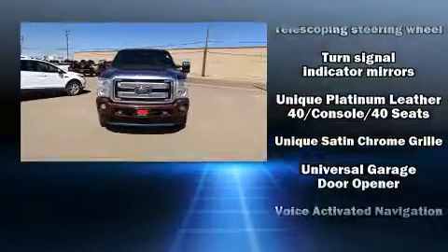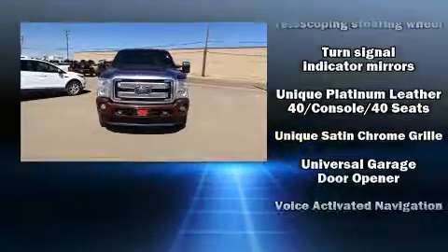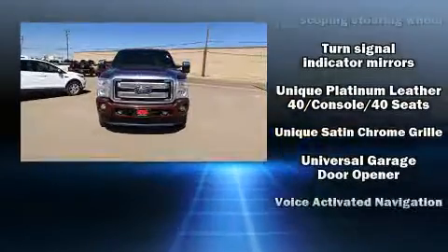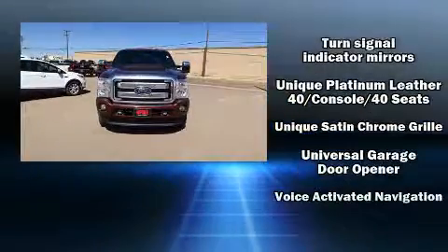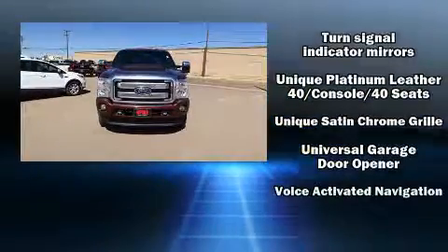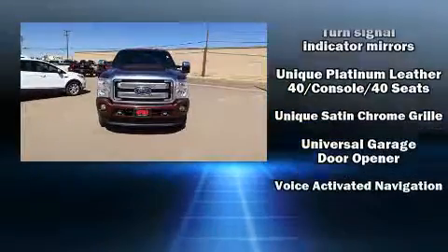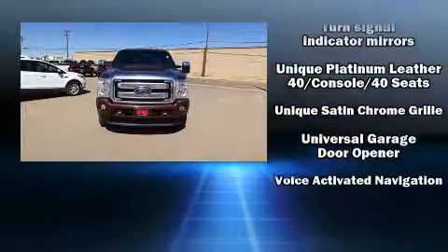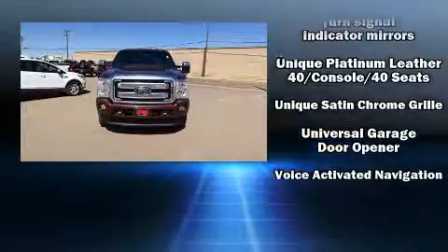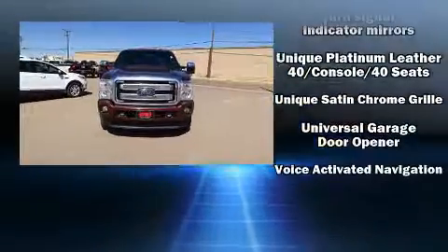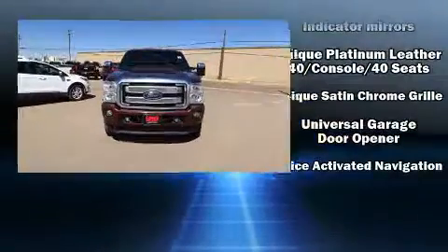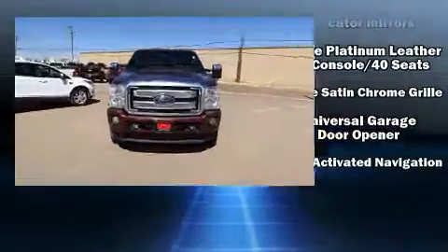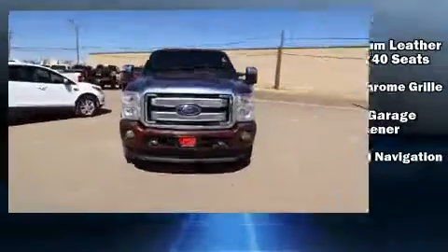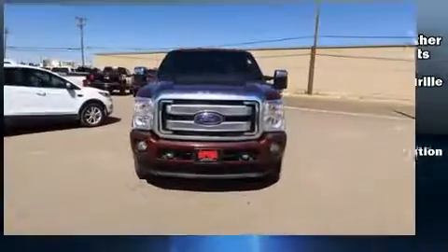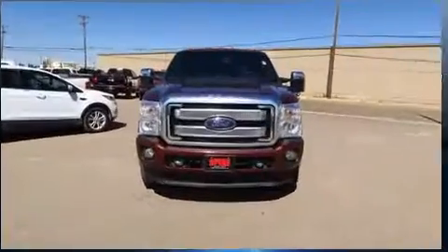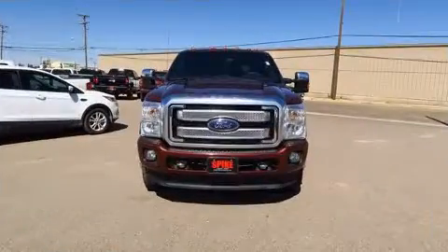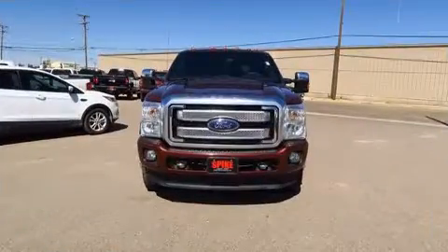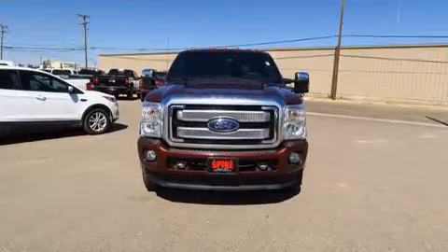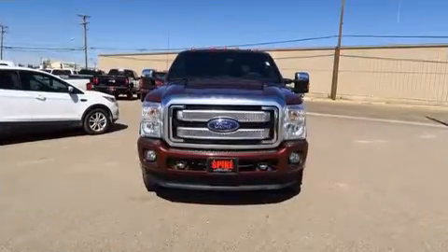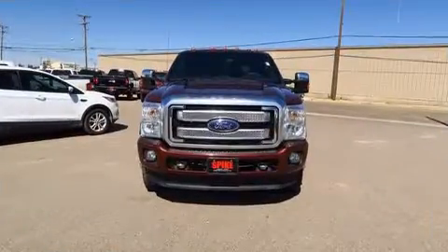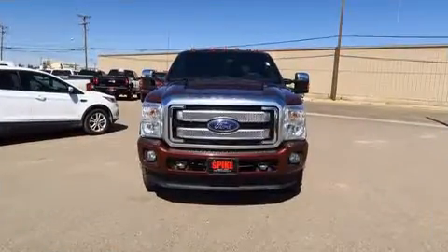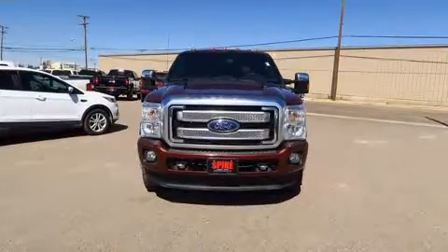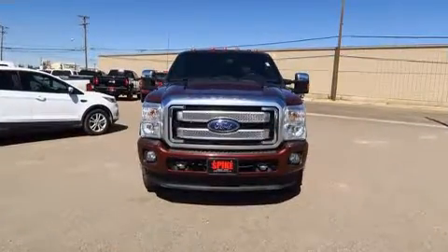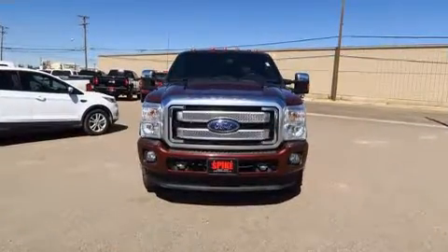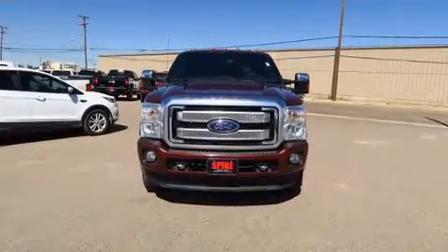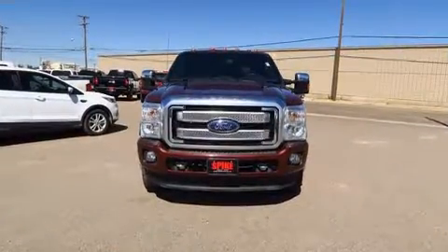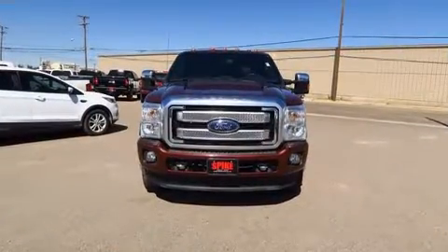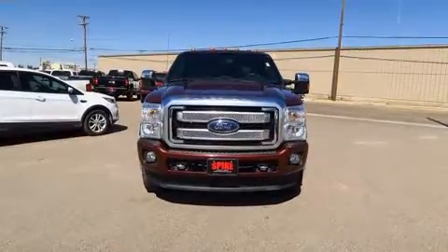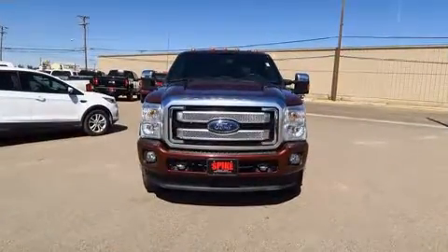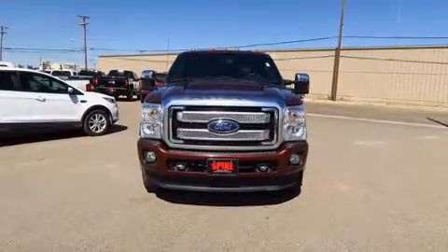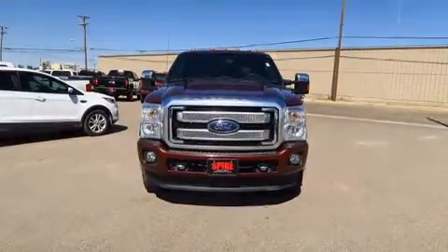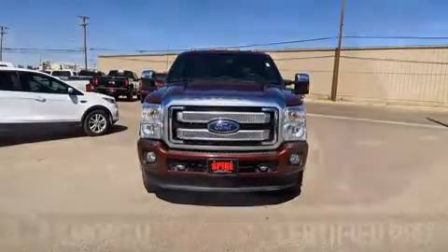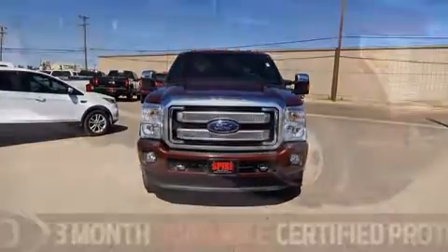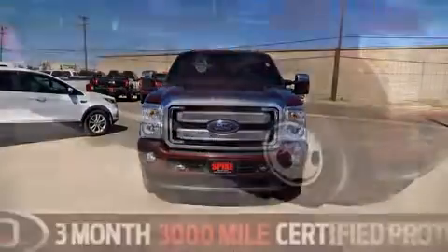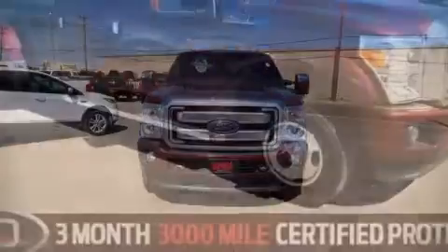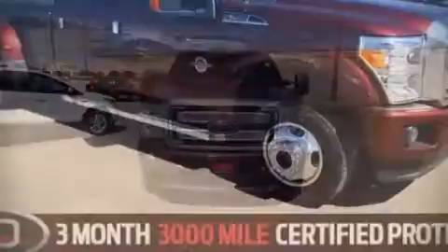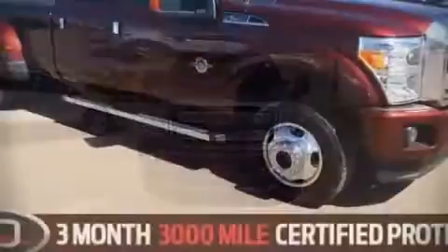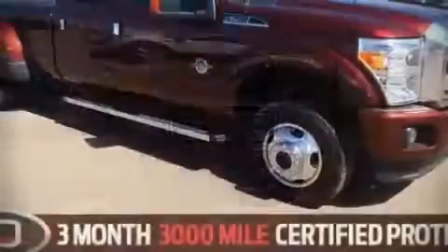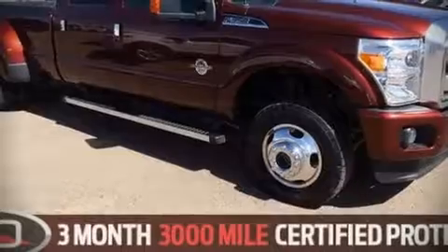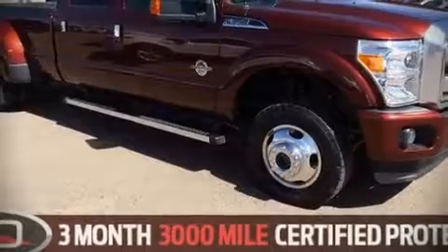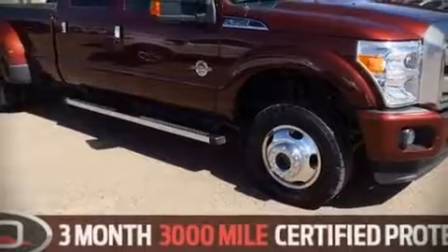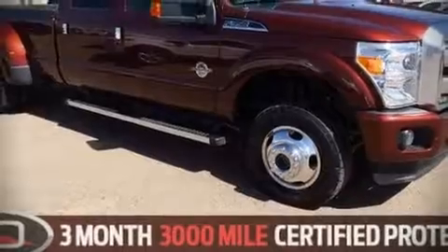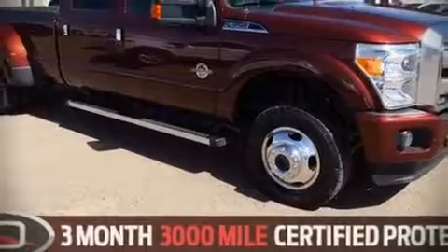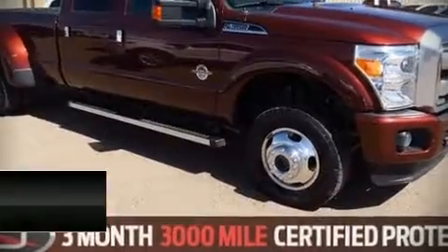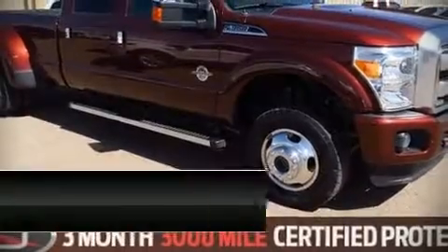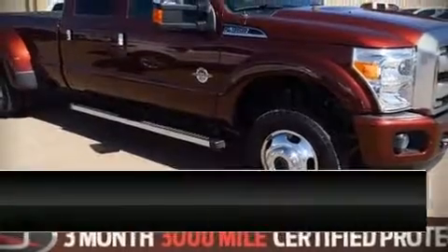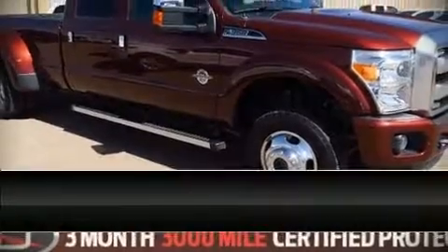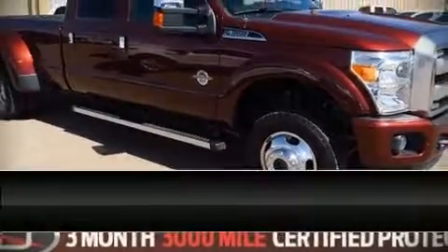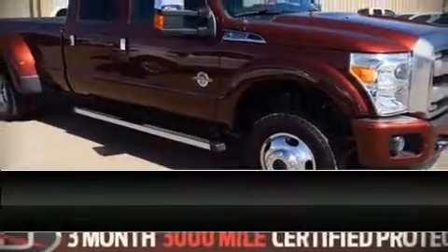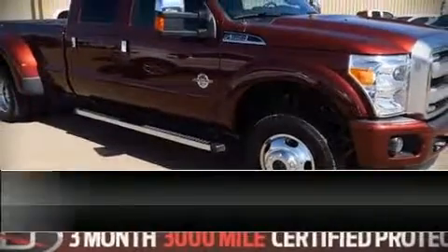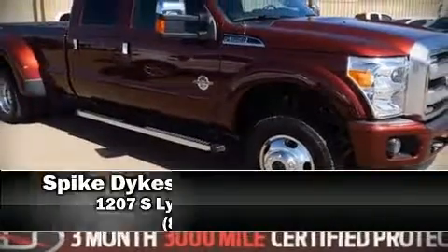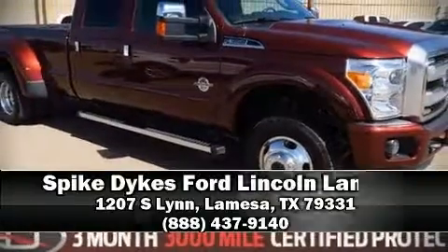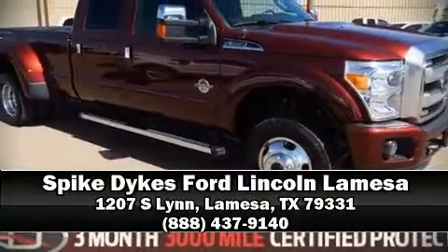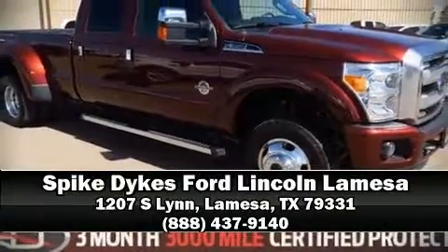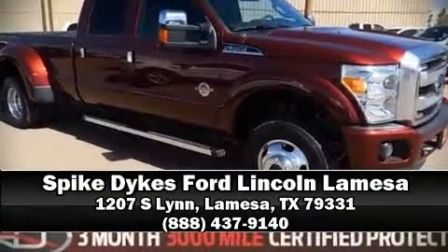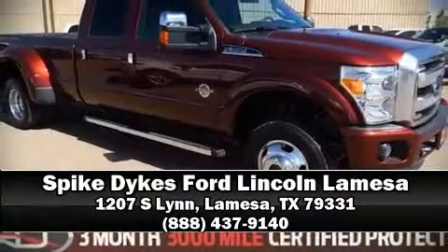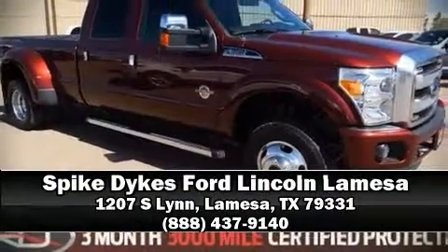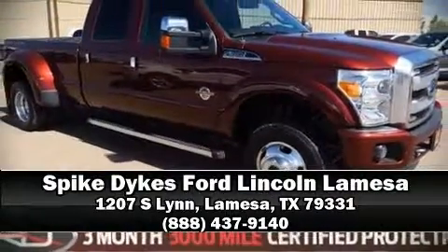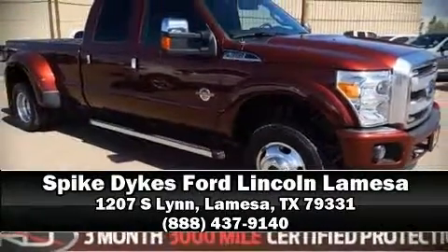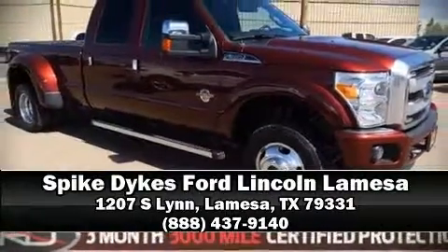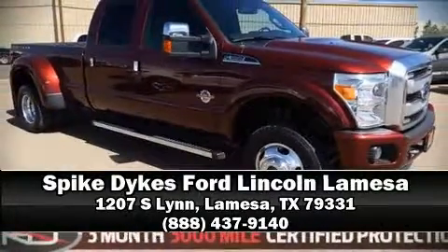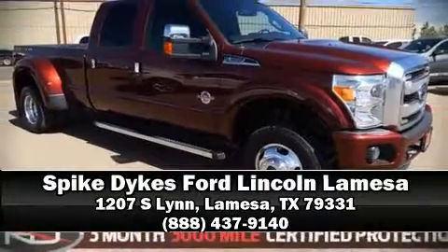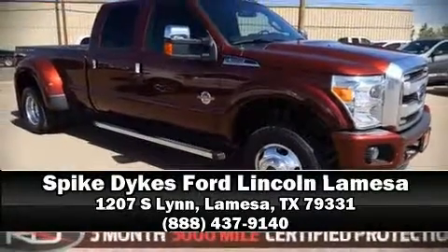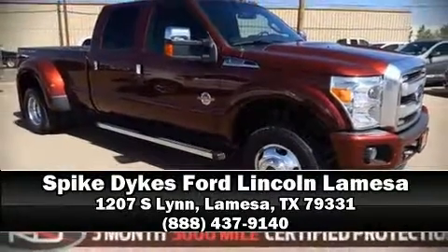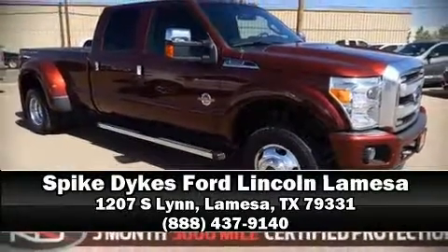A Carfax history report indicates just one previous owner. Our sales reps are knowledgeable and professional — we are here to help you.